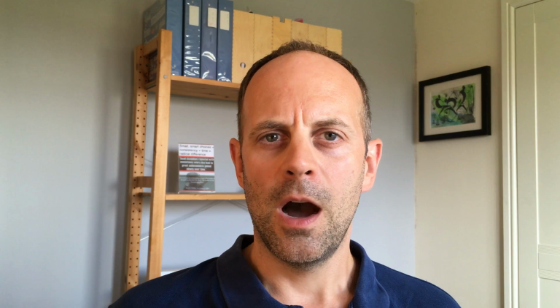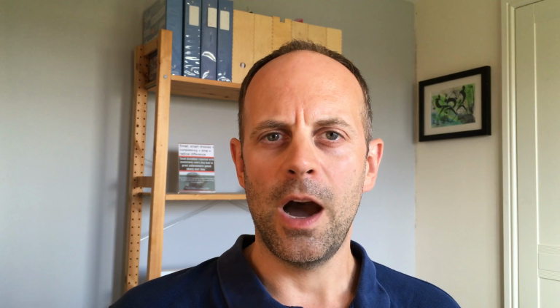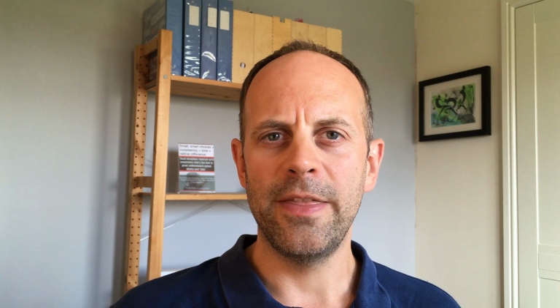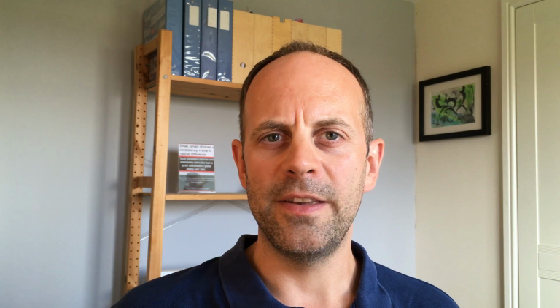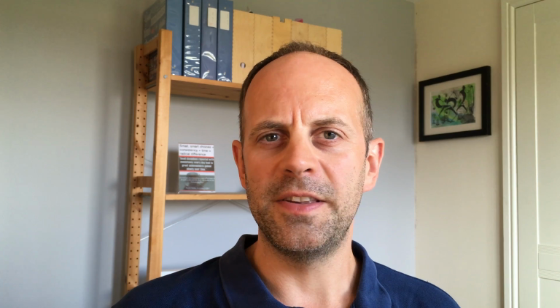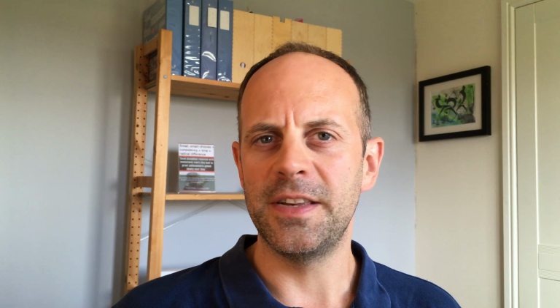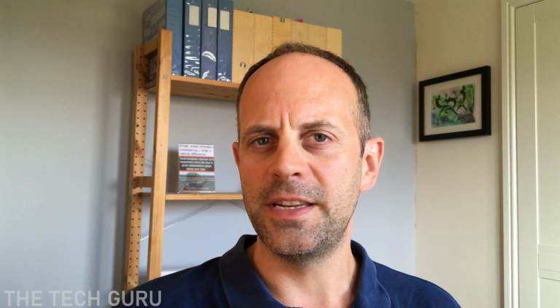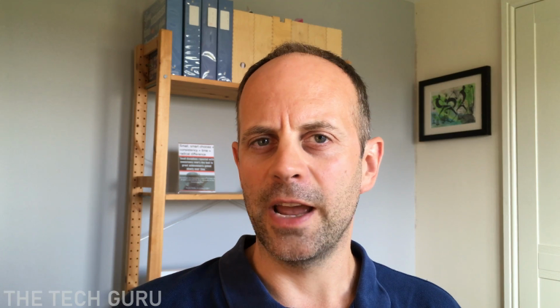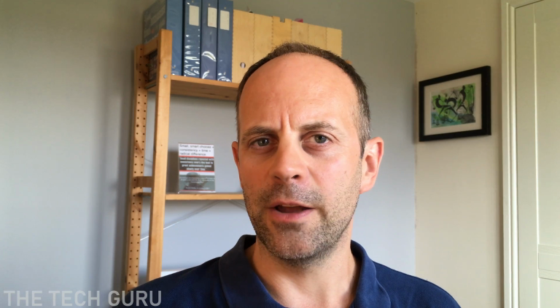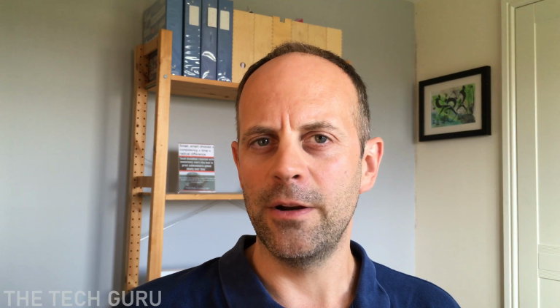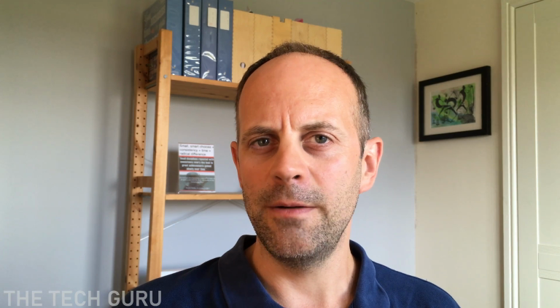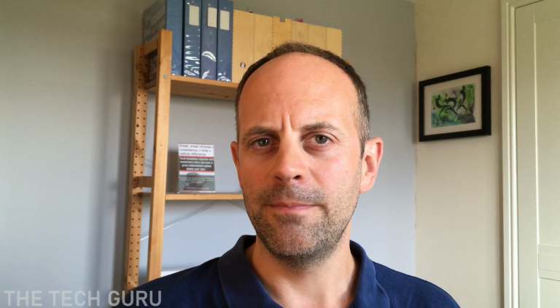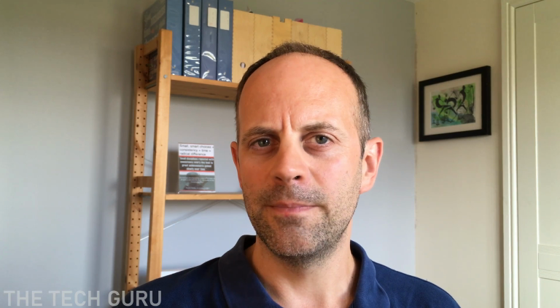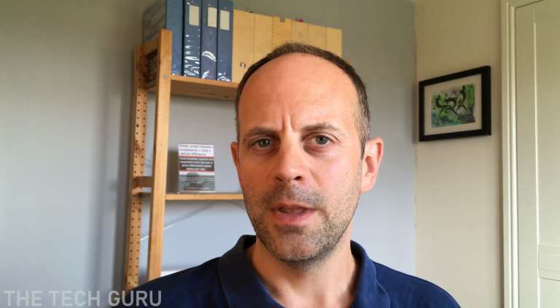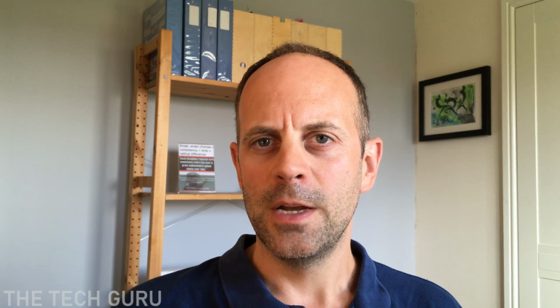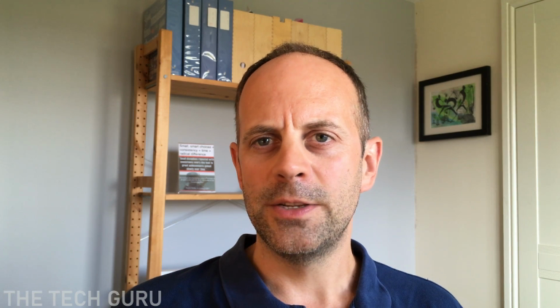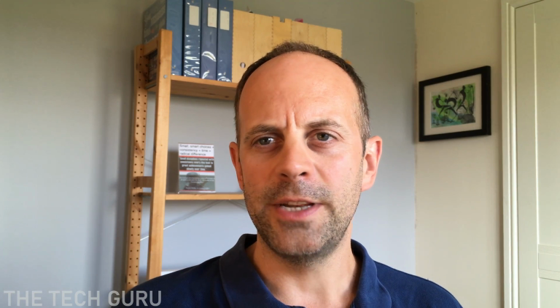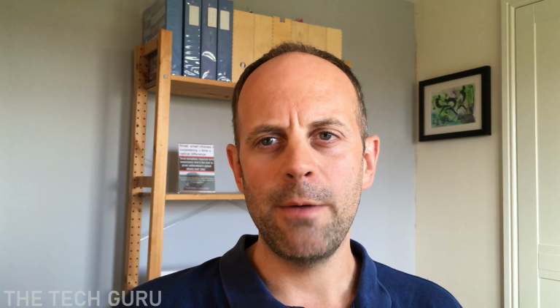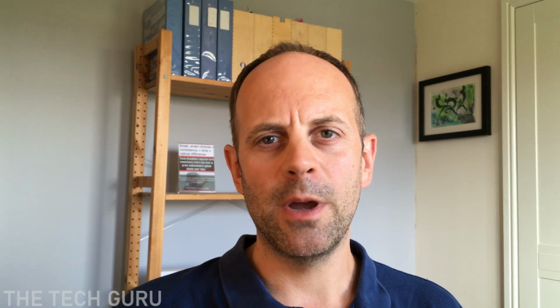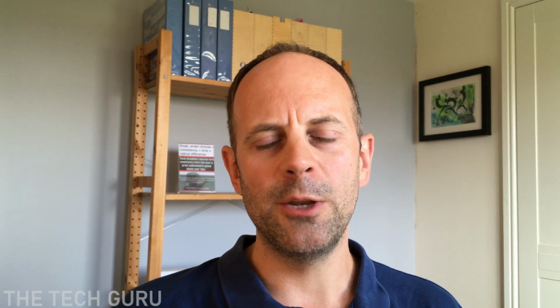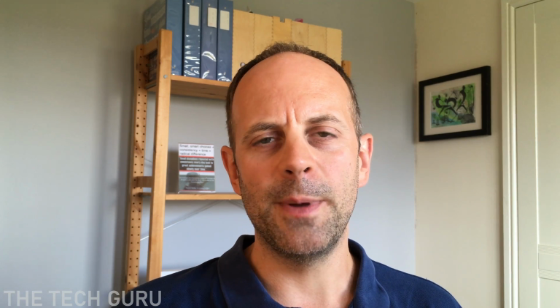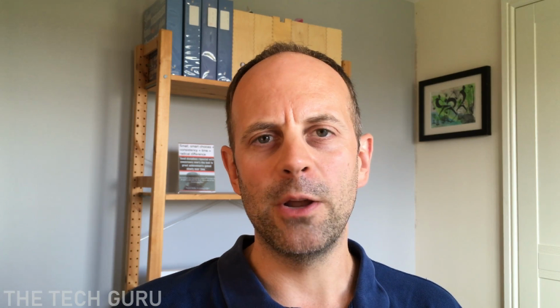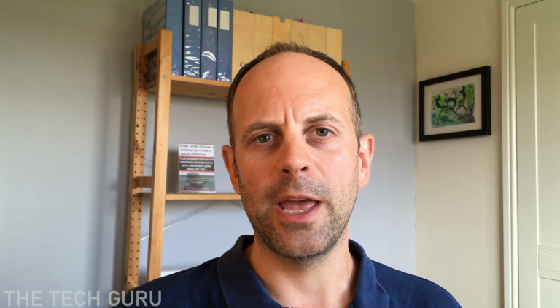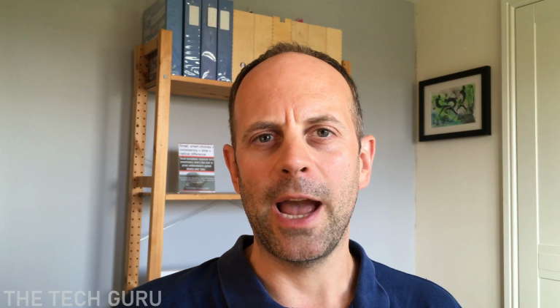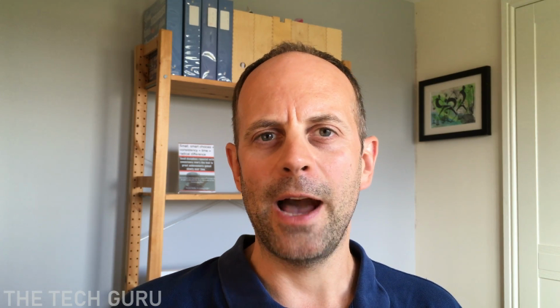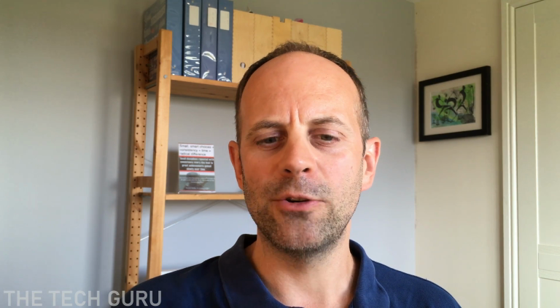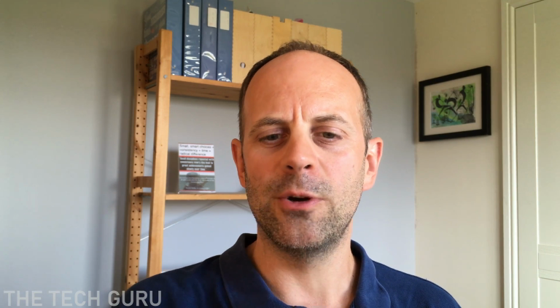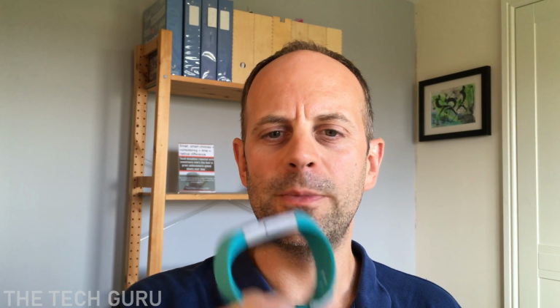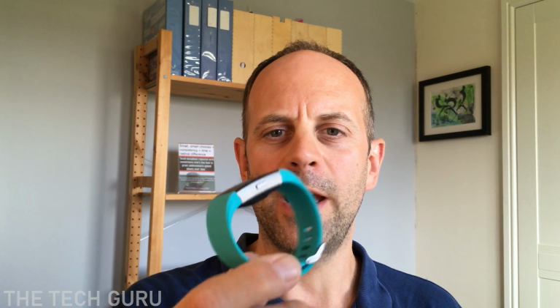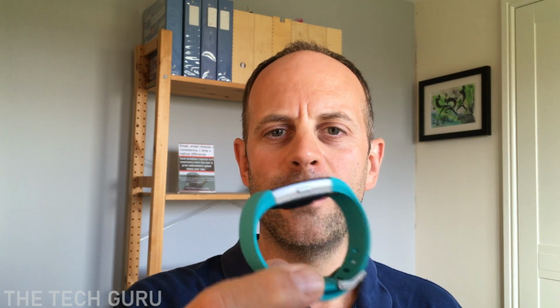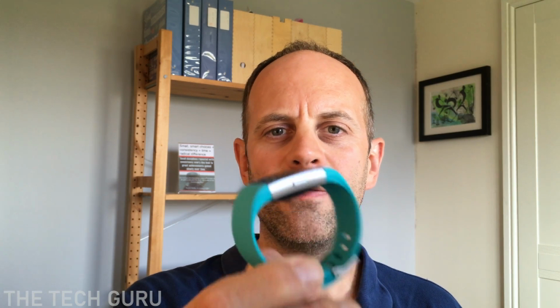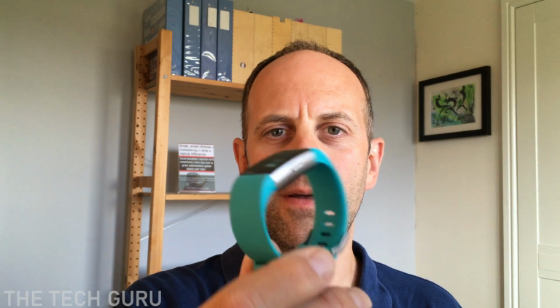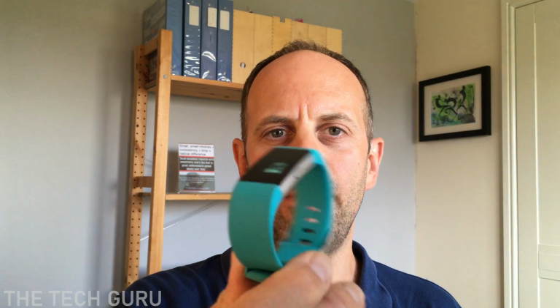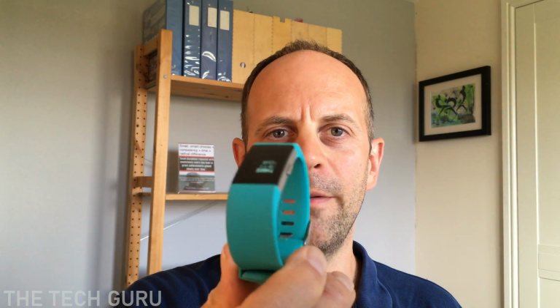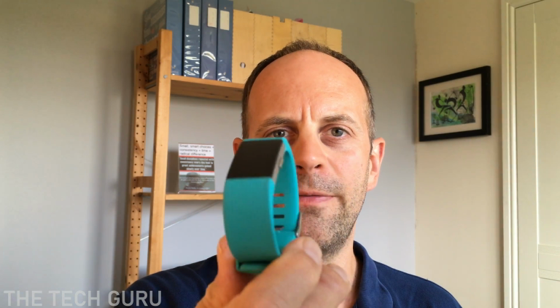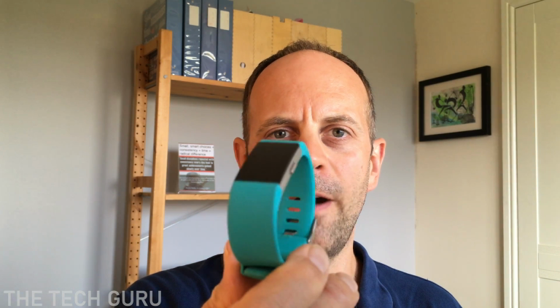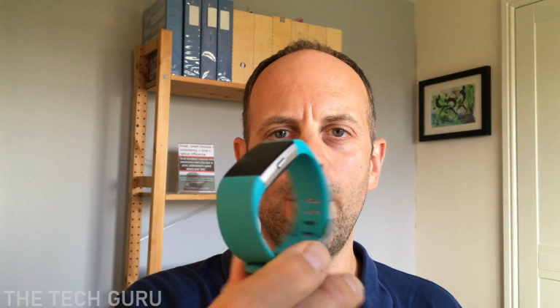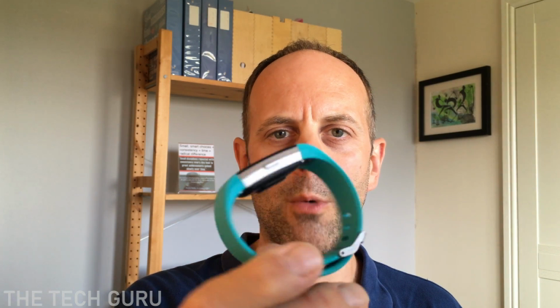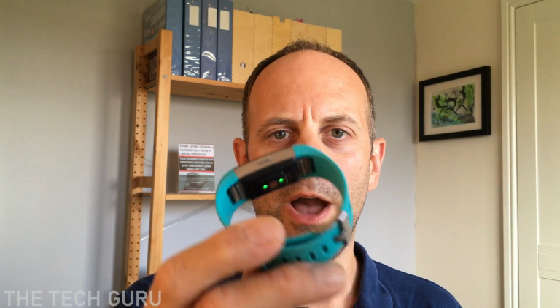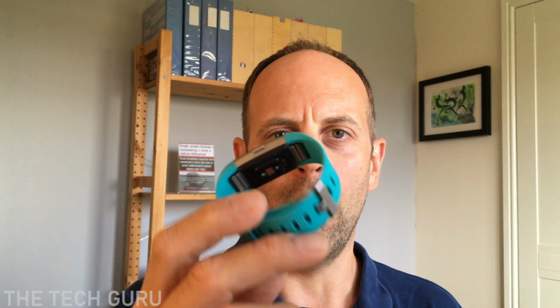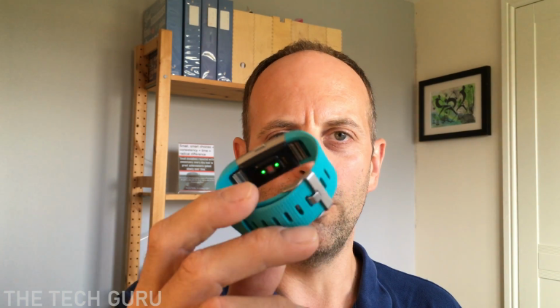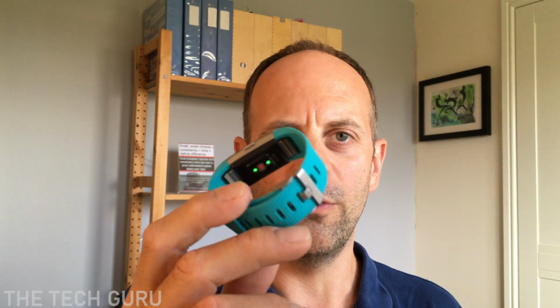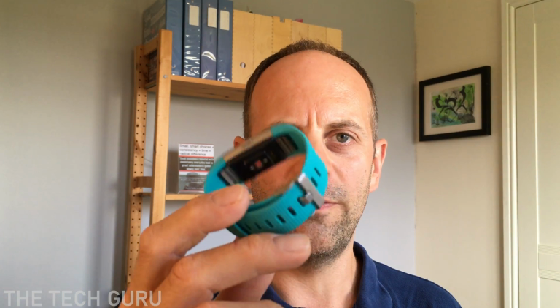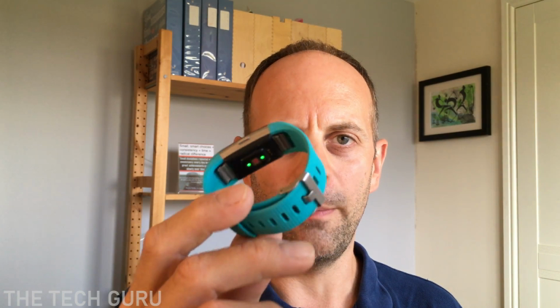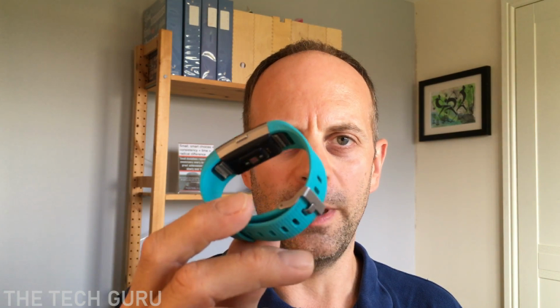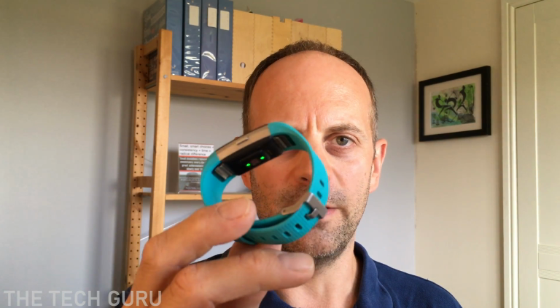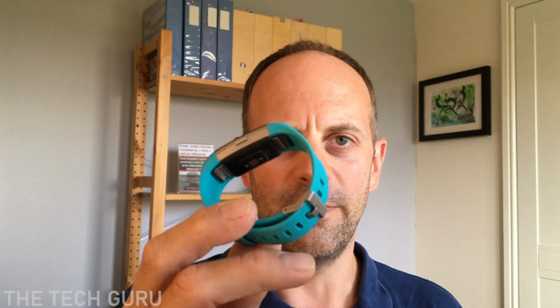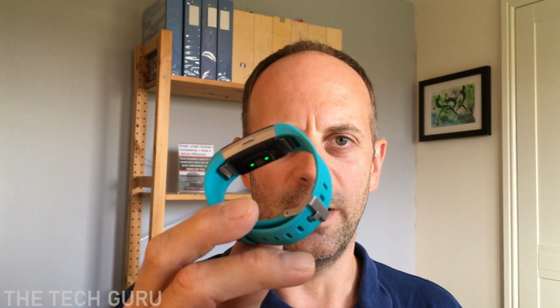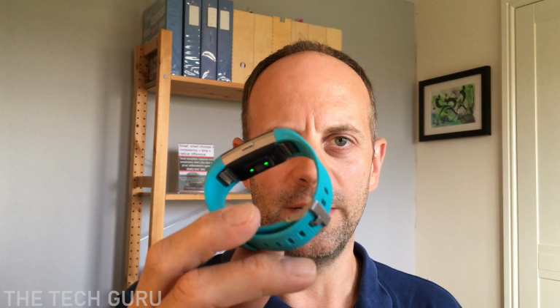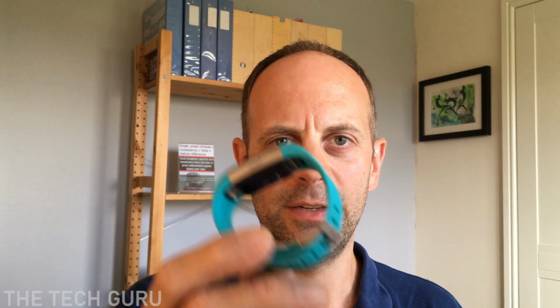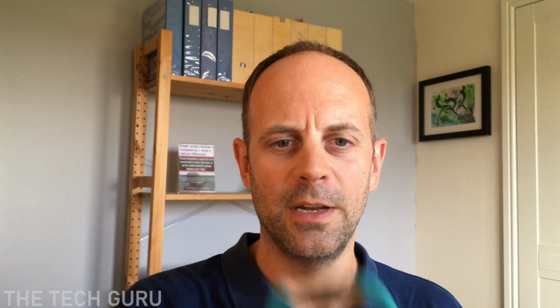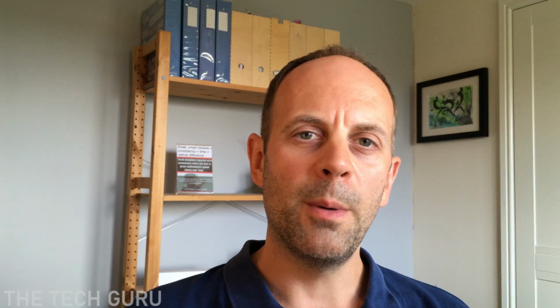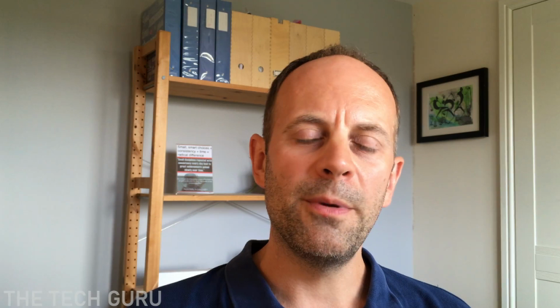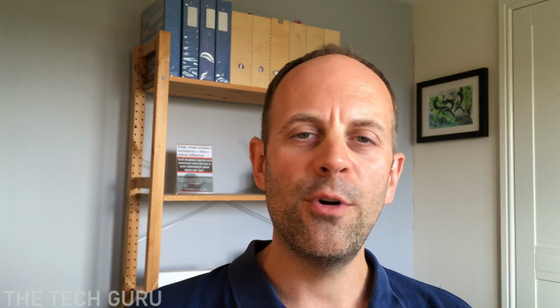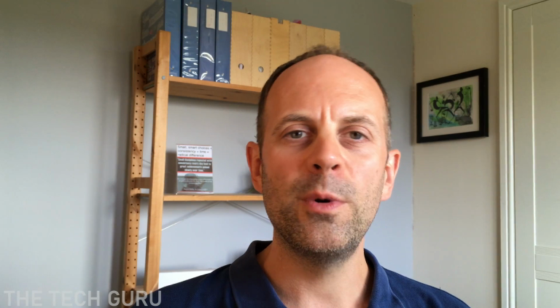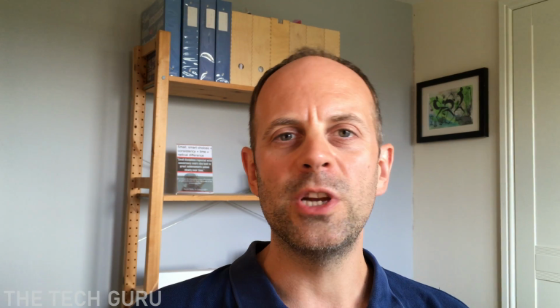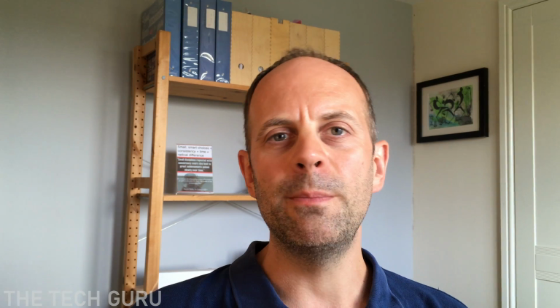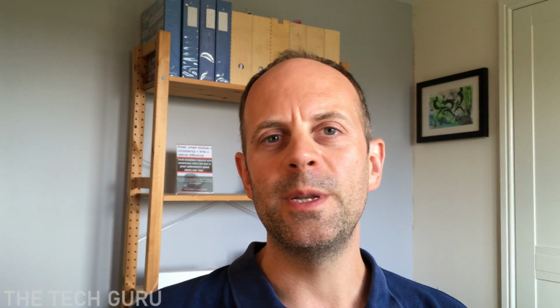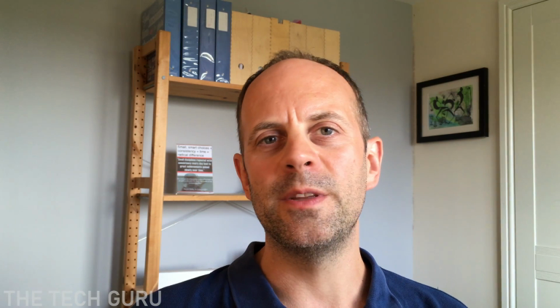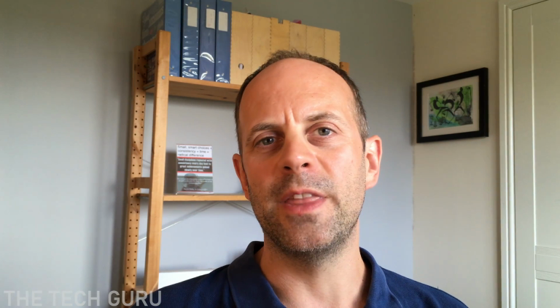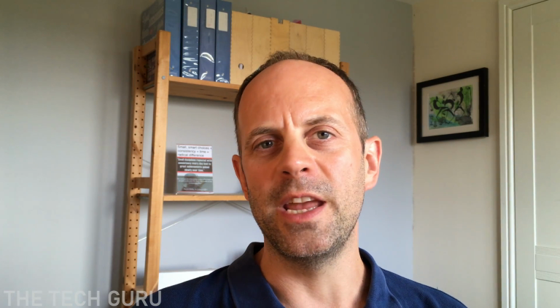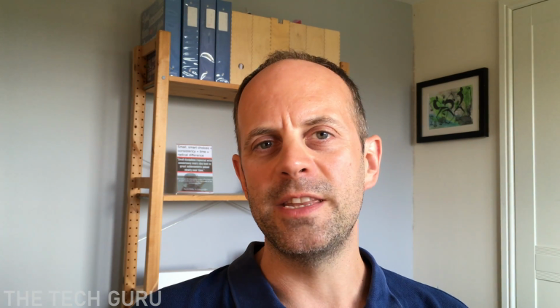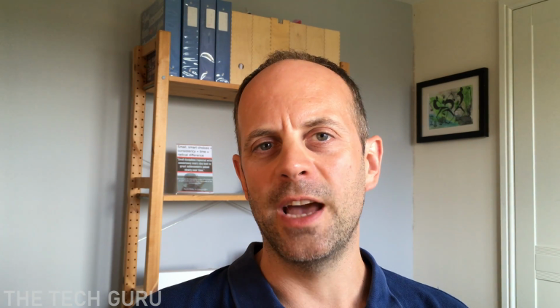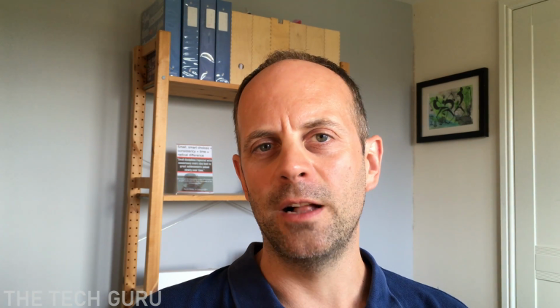Hi, this is Tech Guru. Today we're going to be looking at how to update the Fitbit firmware on your Fitbit device.